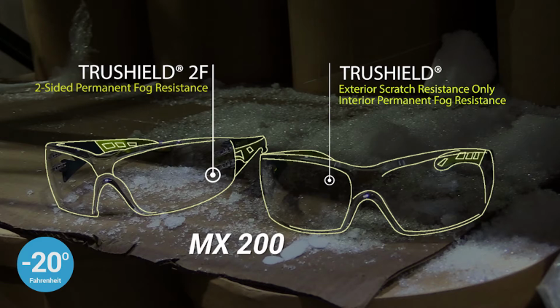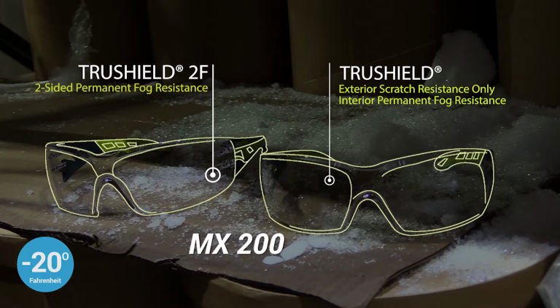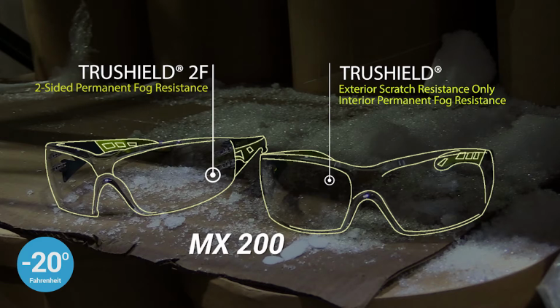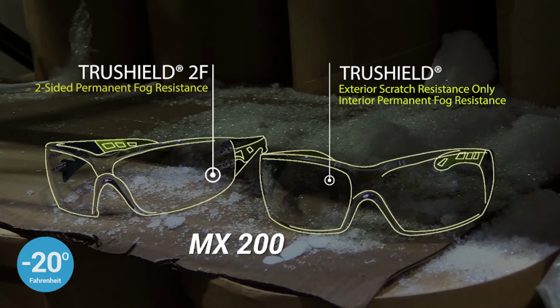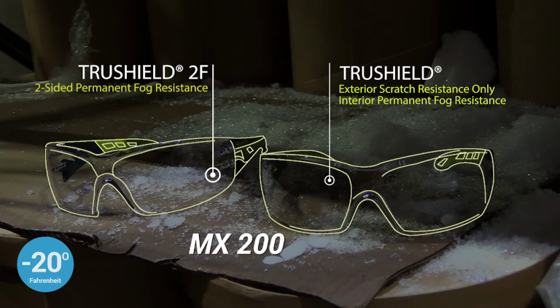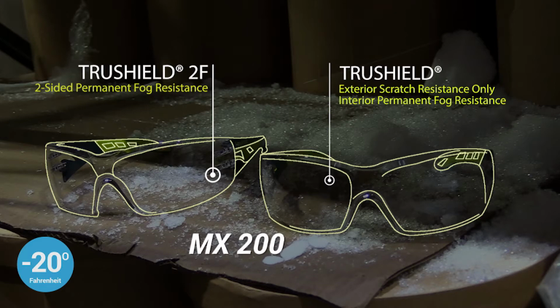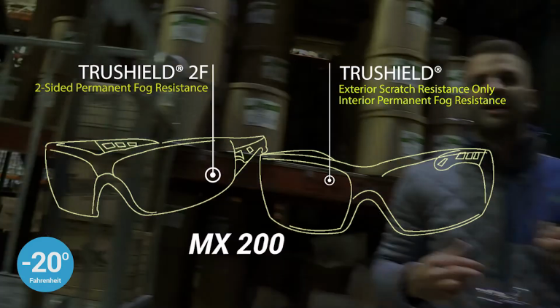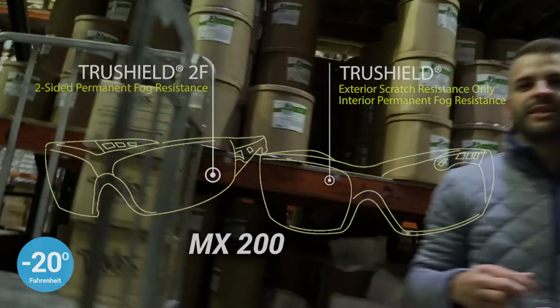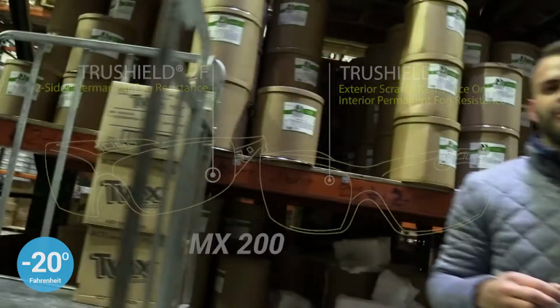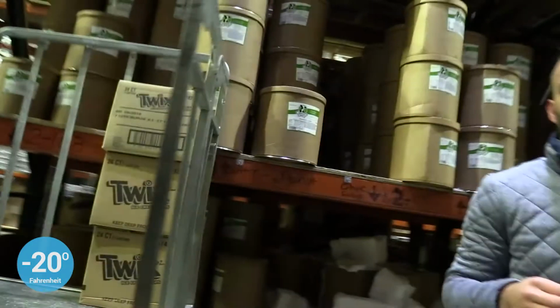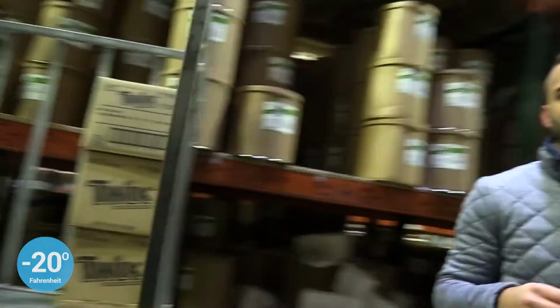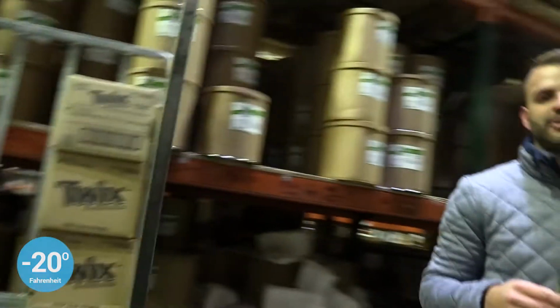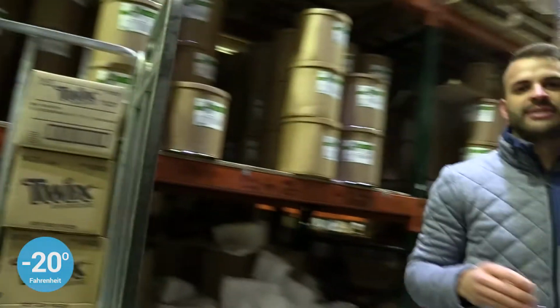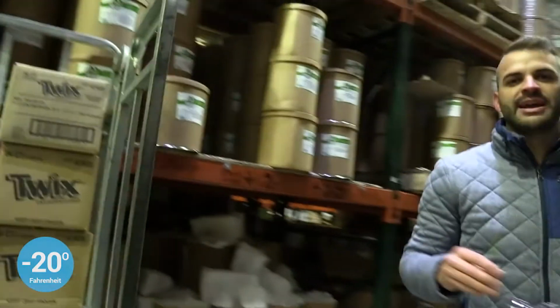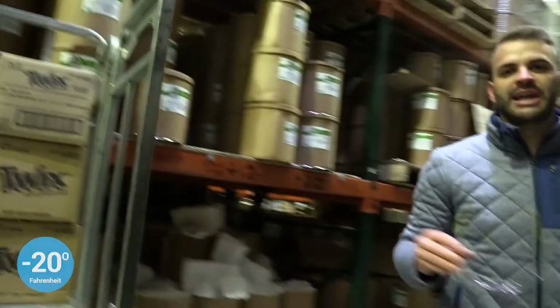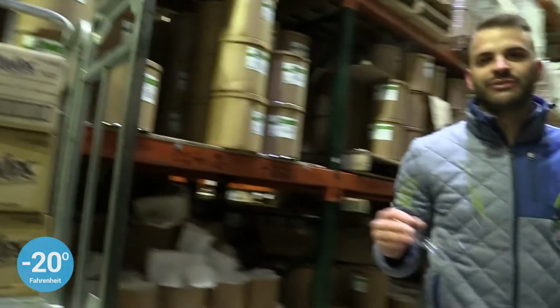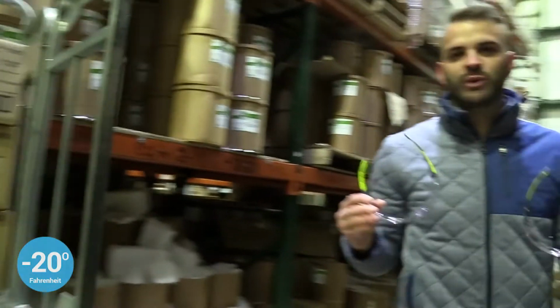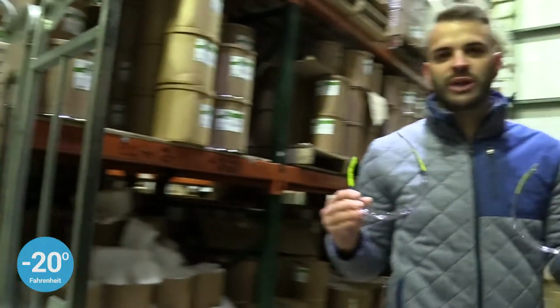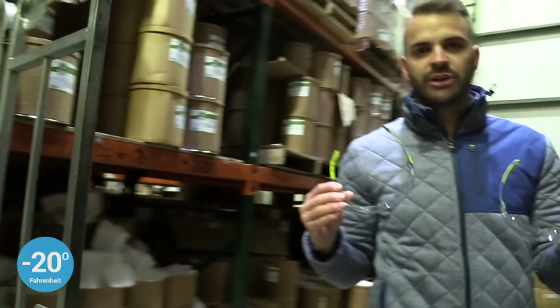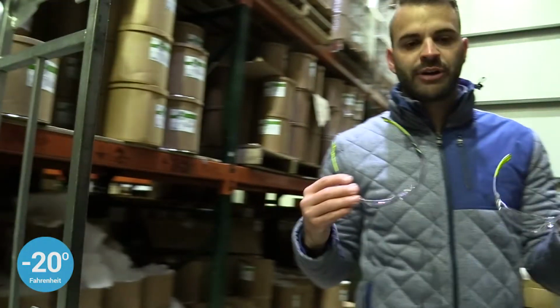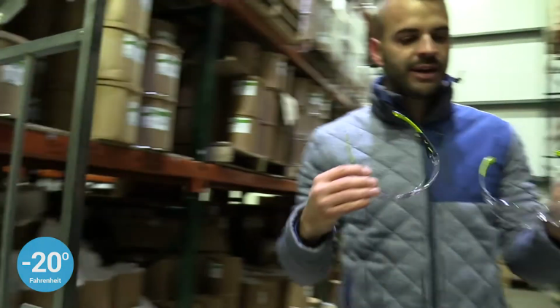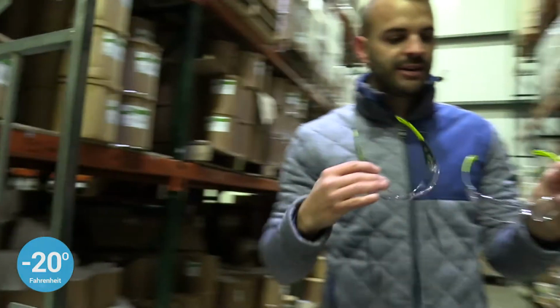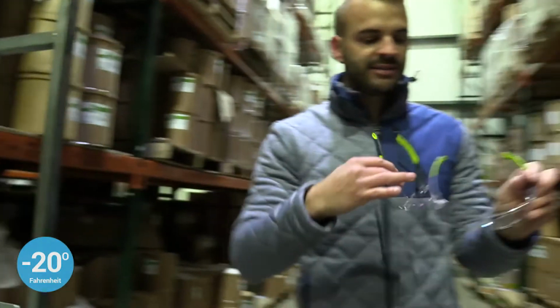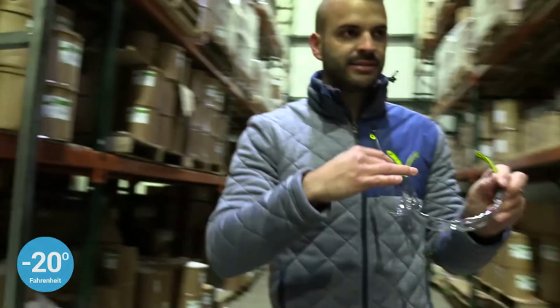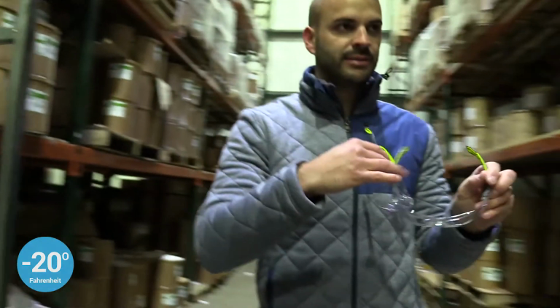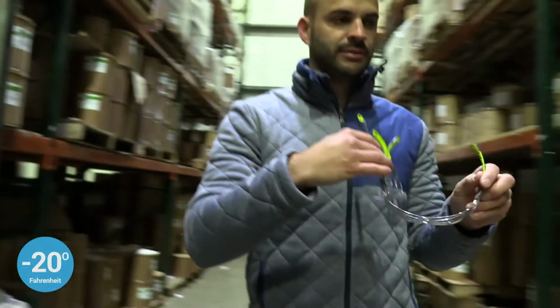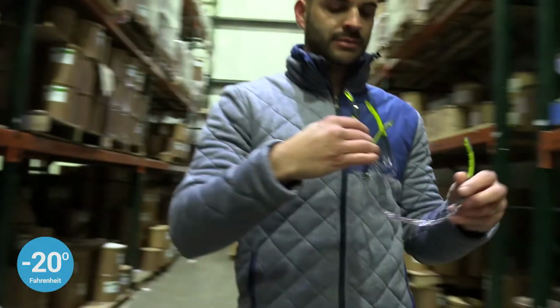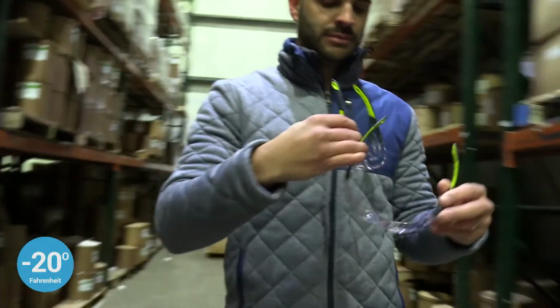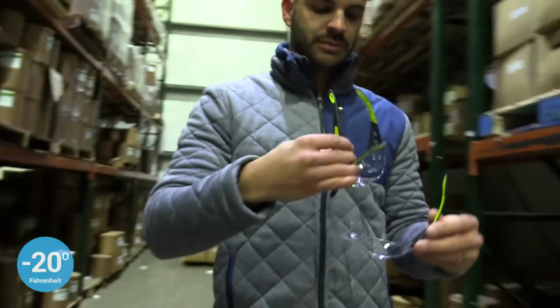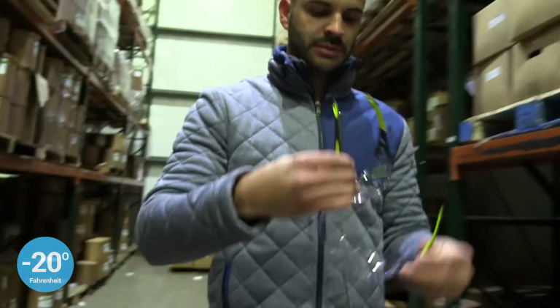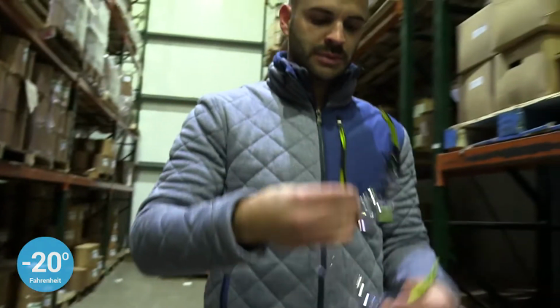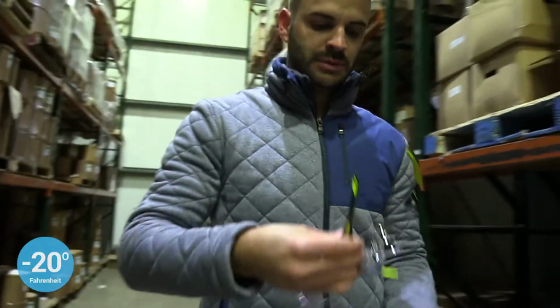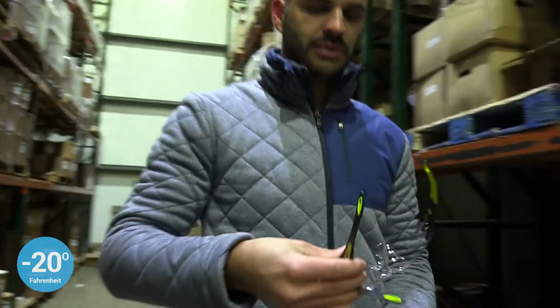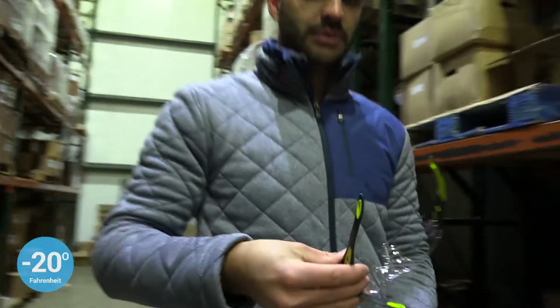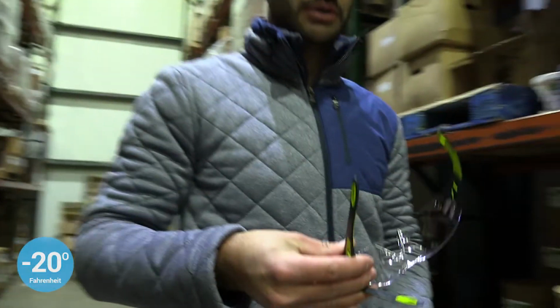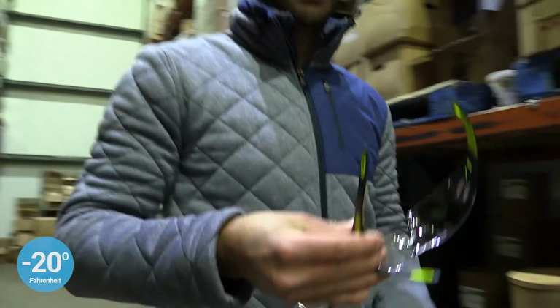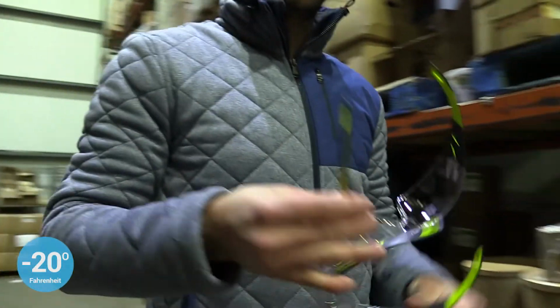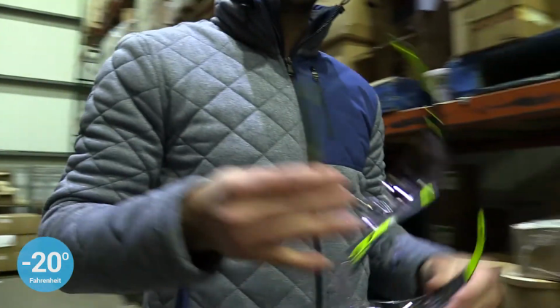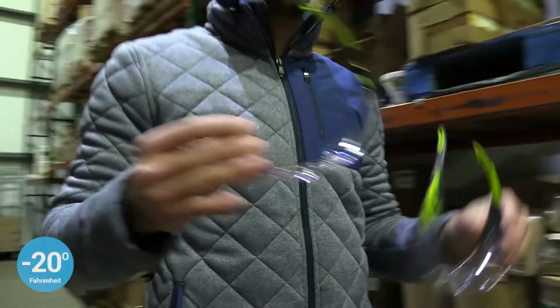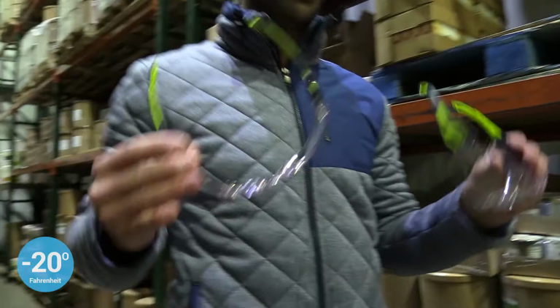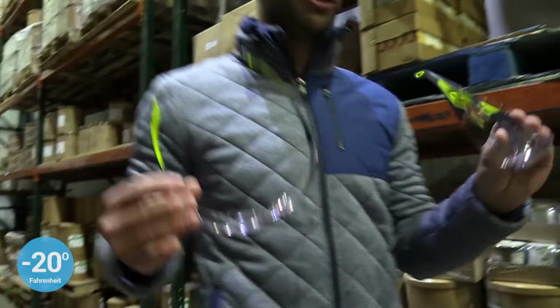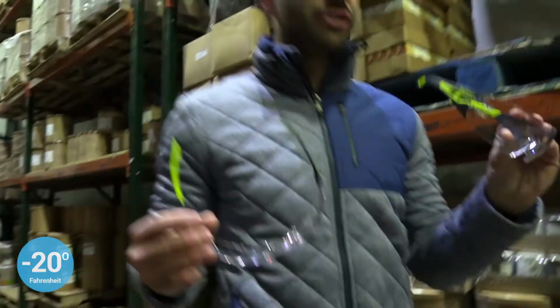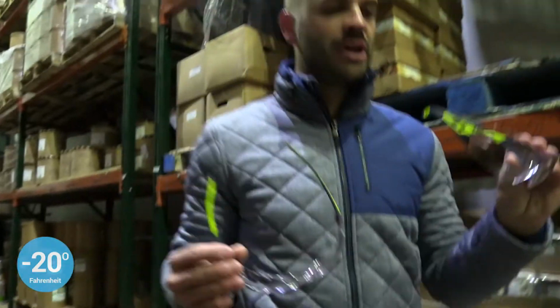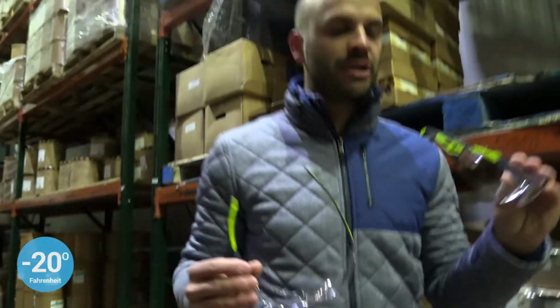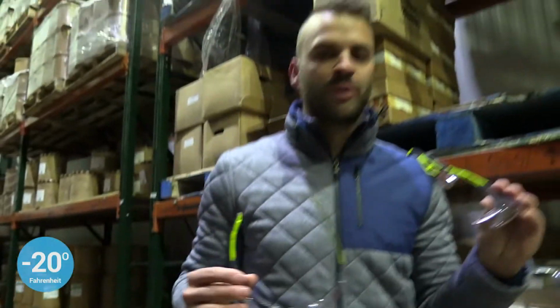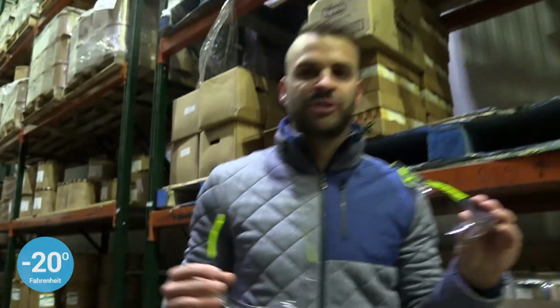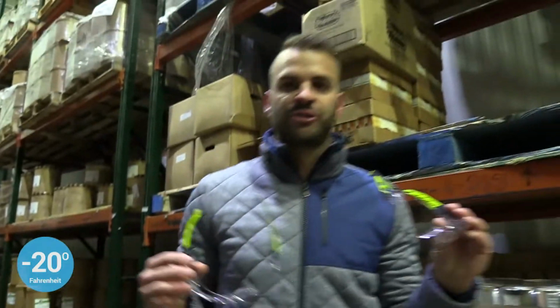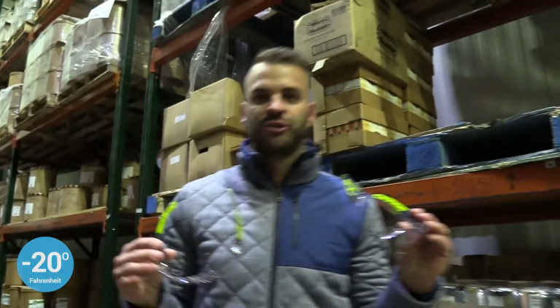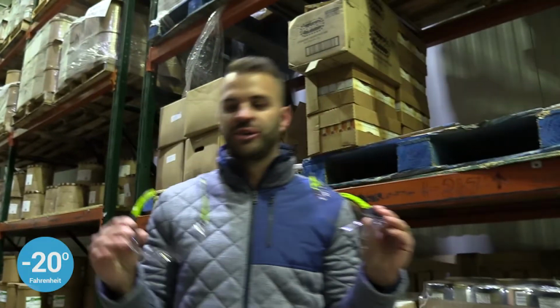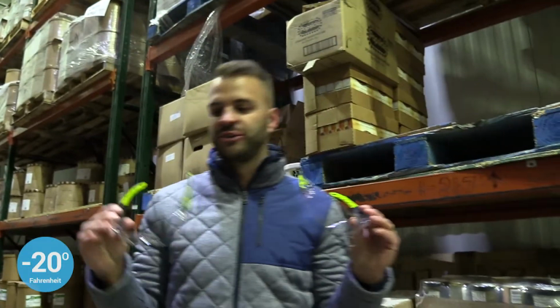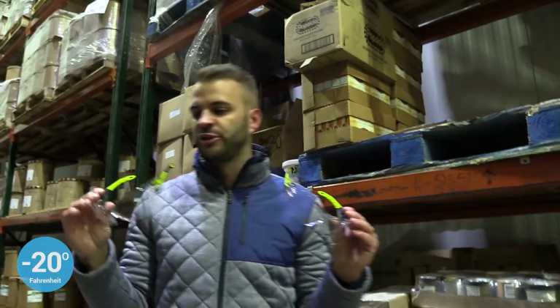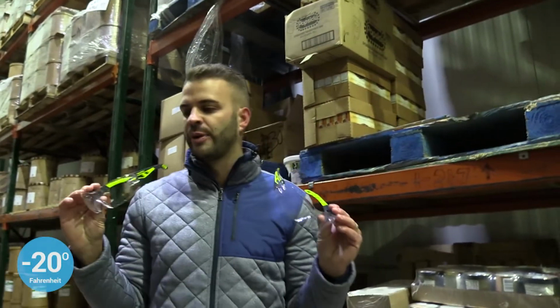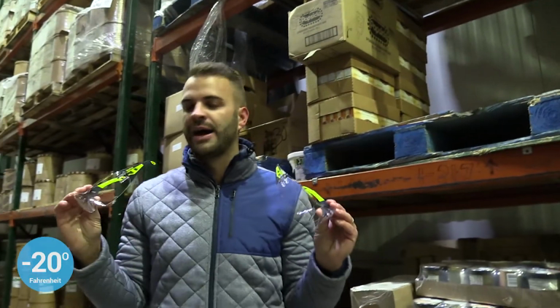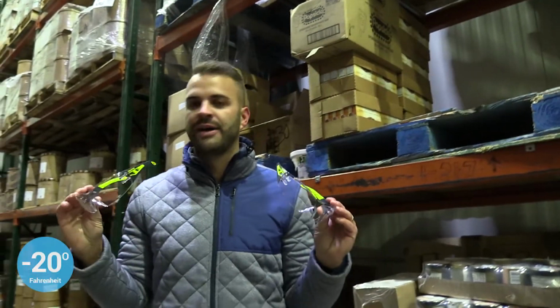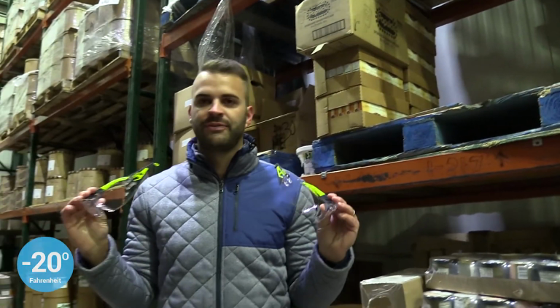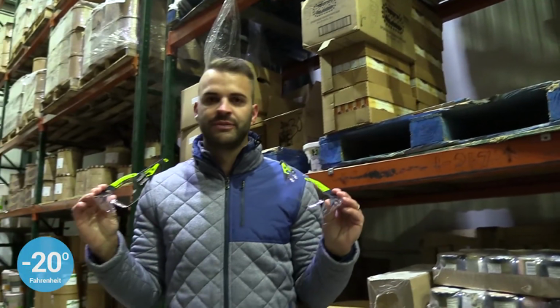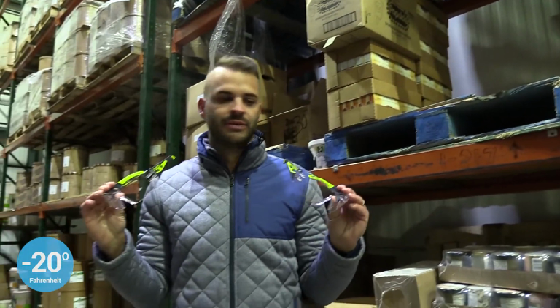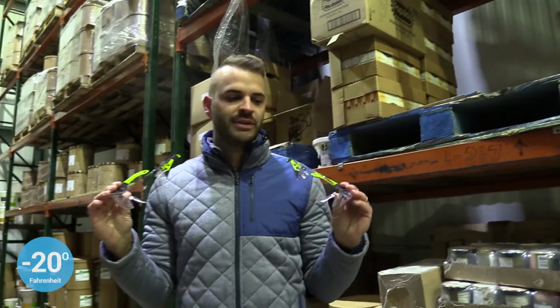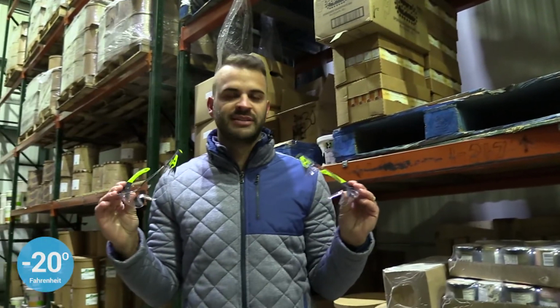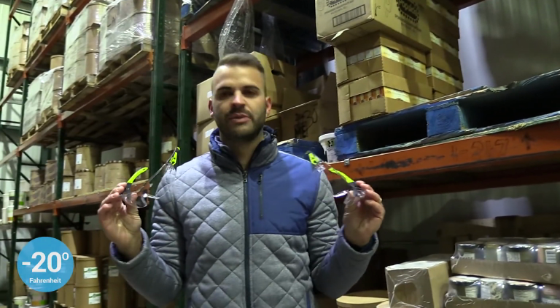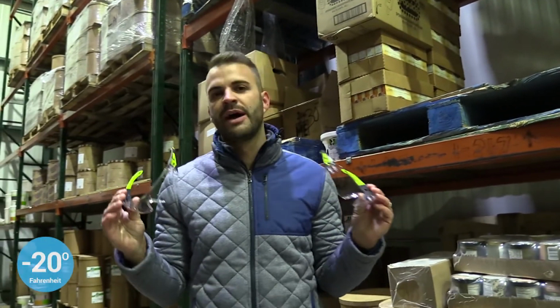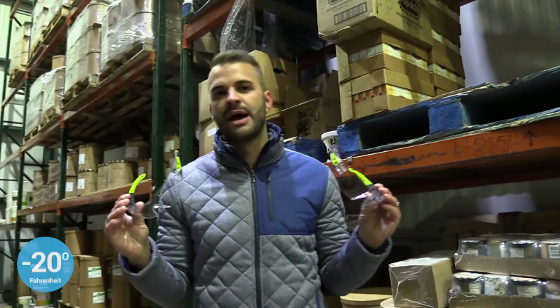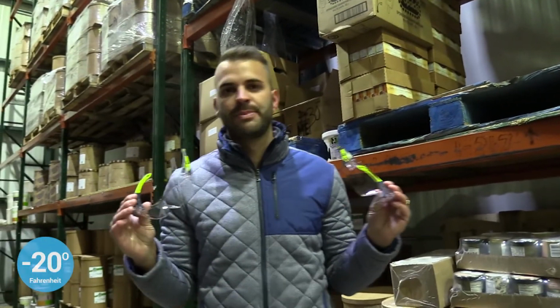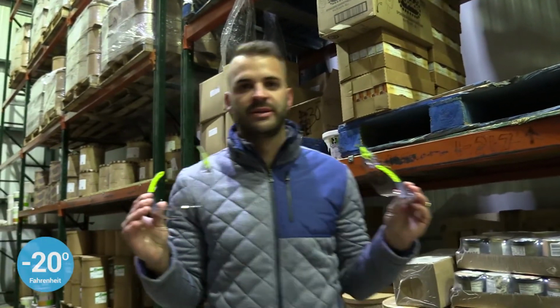Both coming out of the freezer at negative 20 degrees. One's a TruShield, one's a TruShield 2F. Let's see what happens.